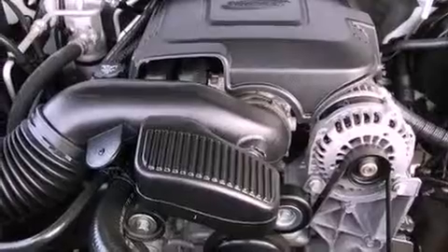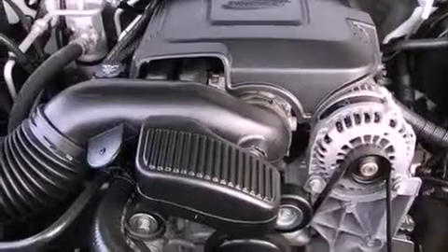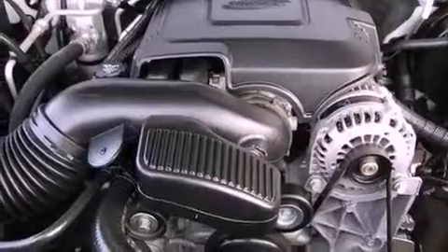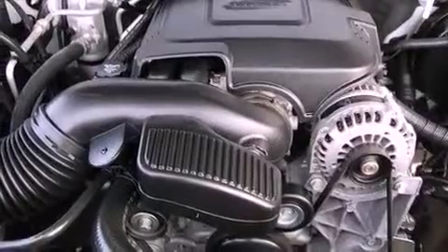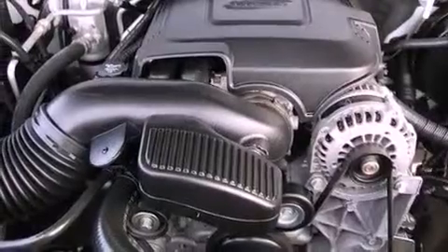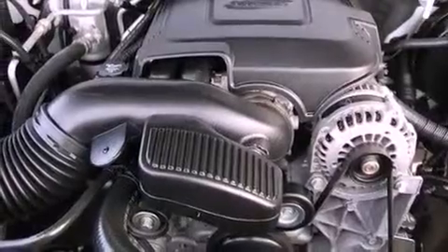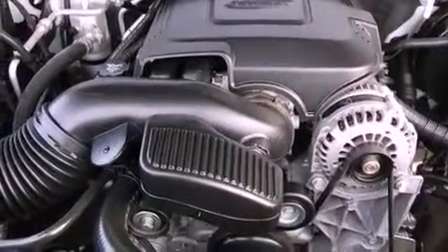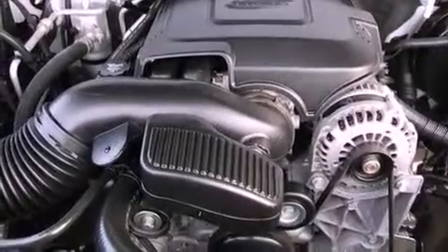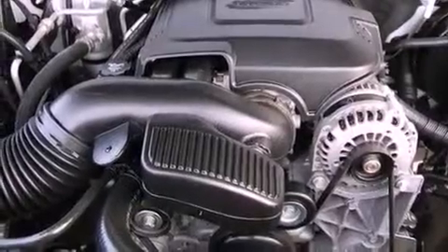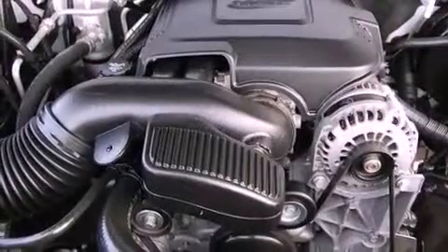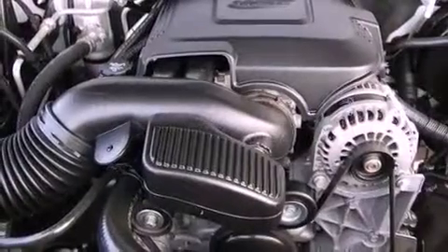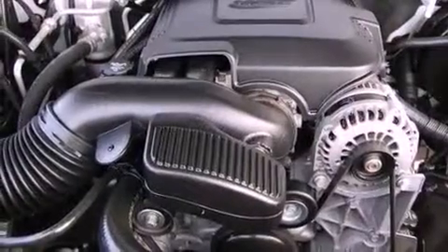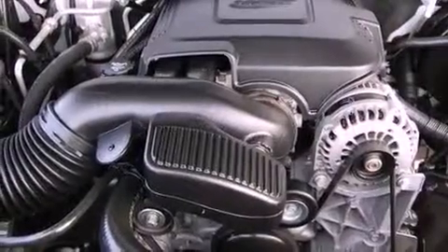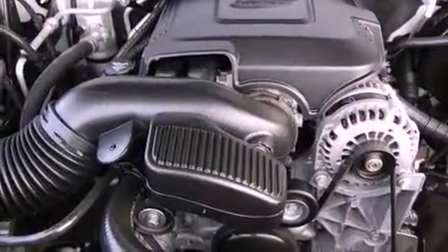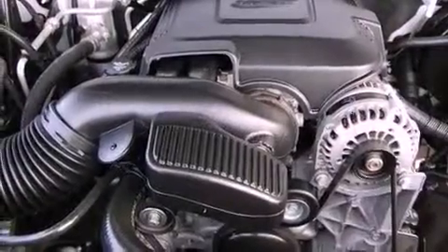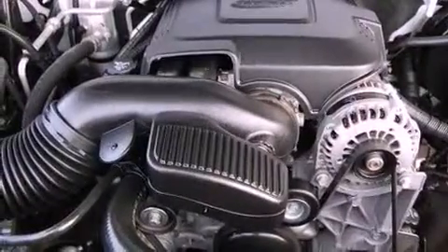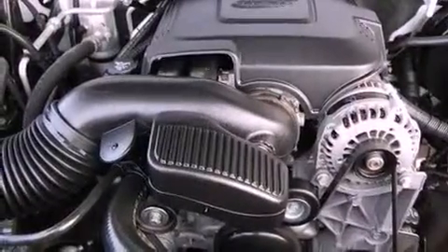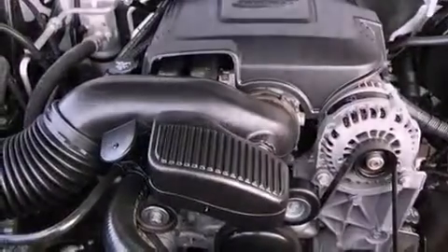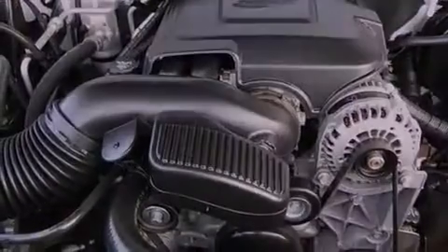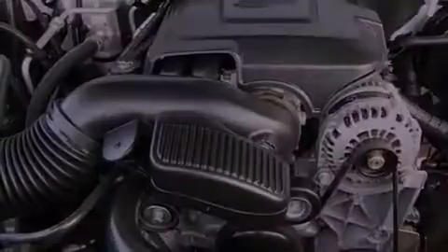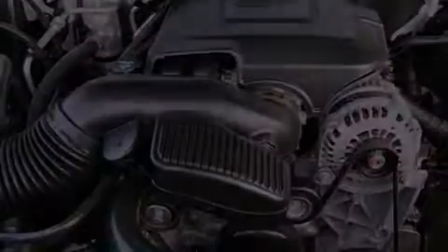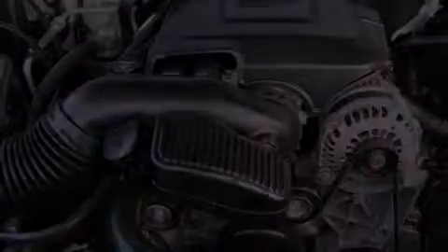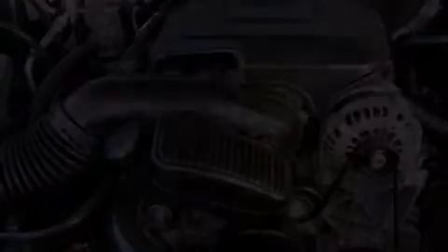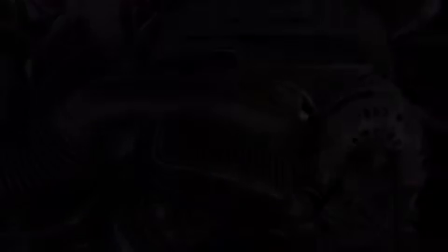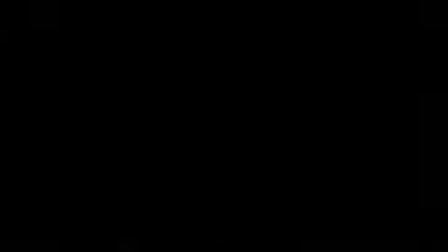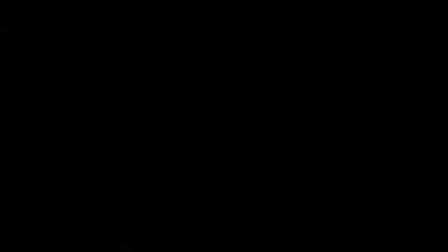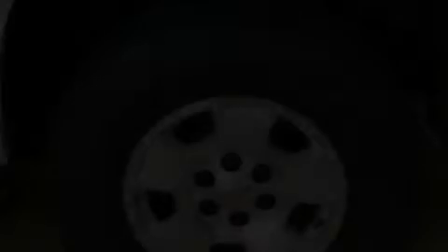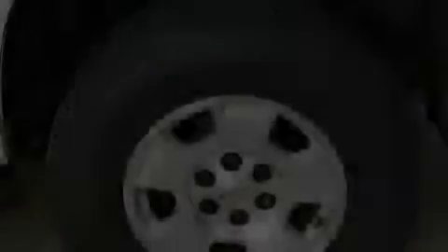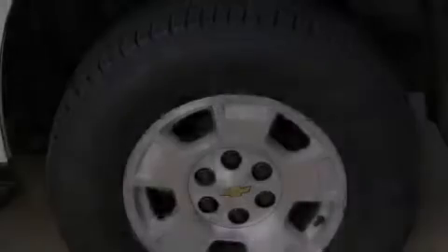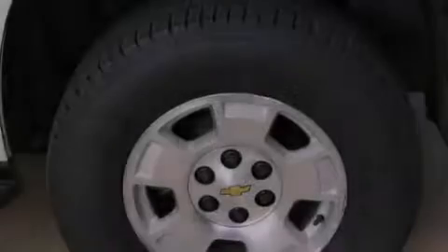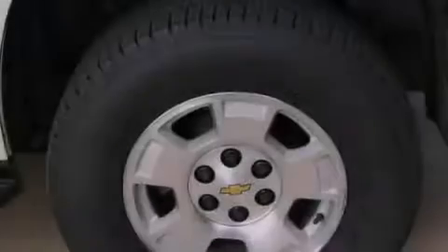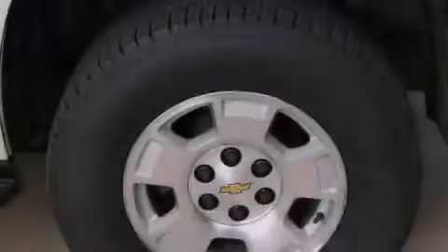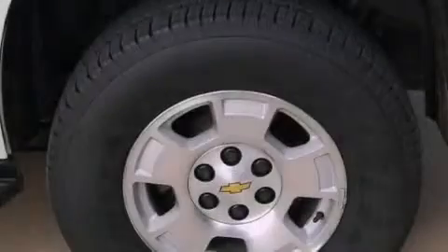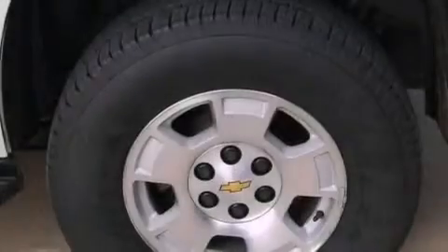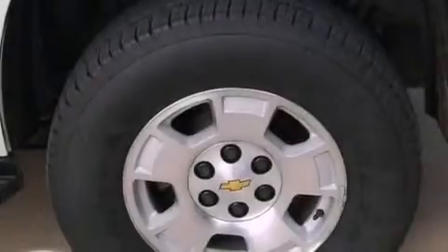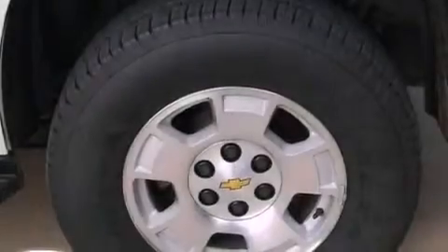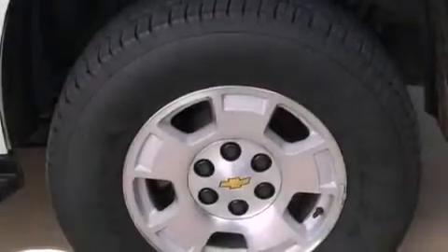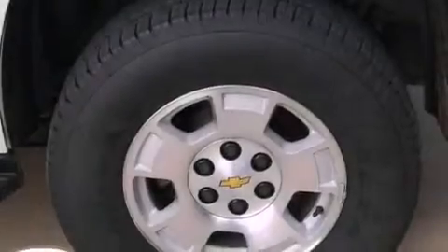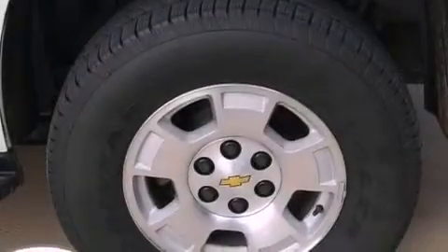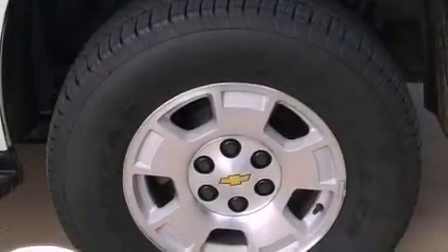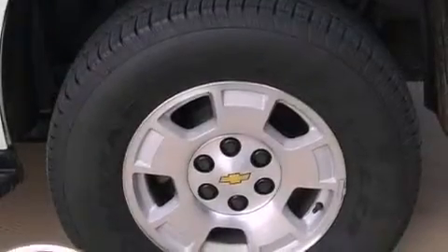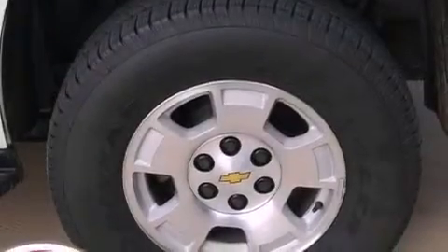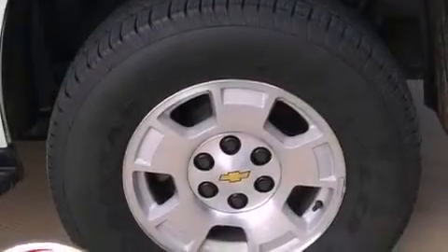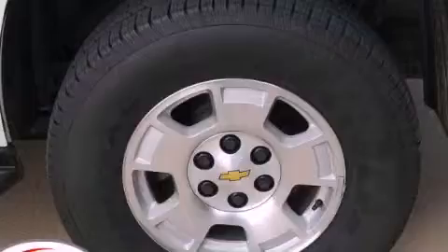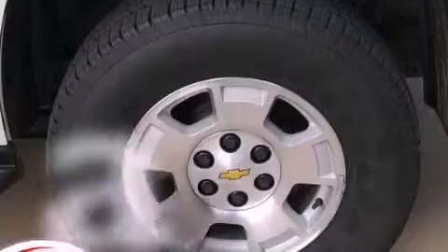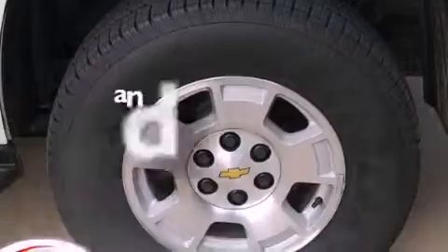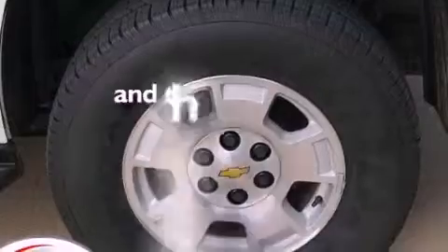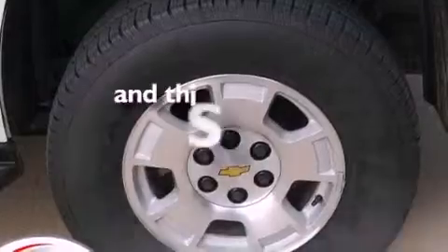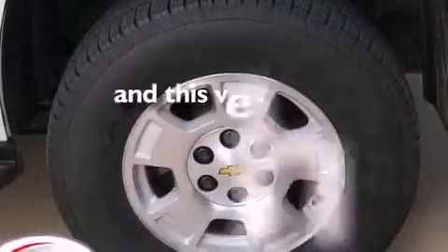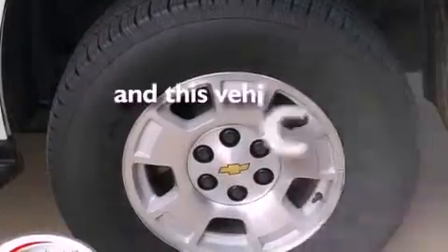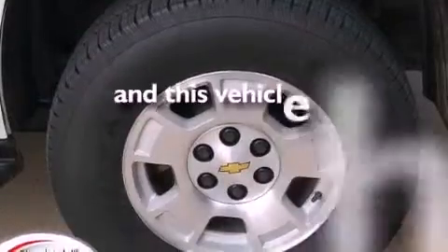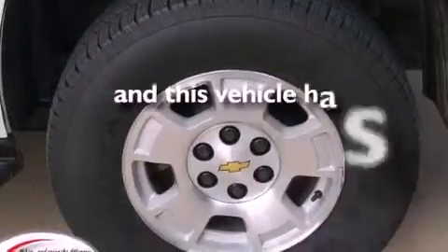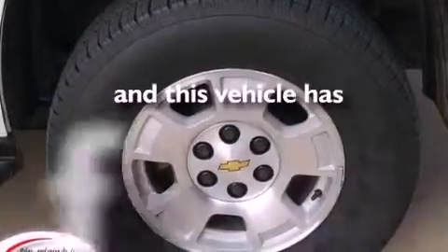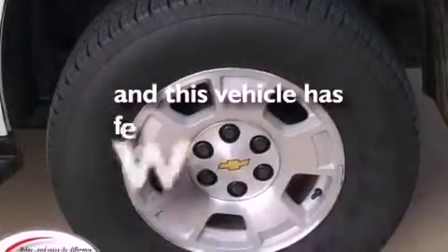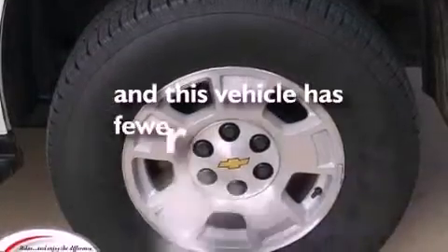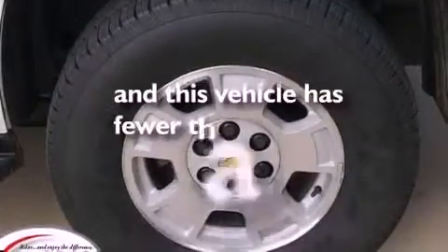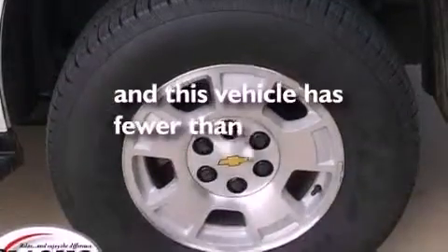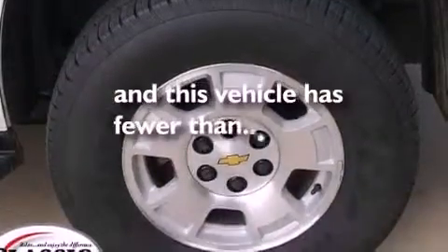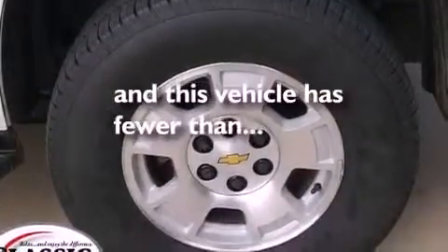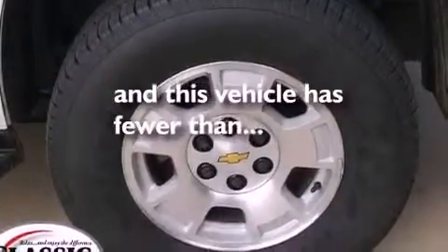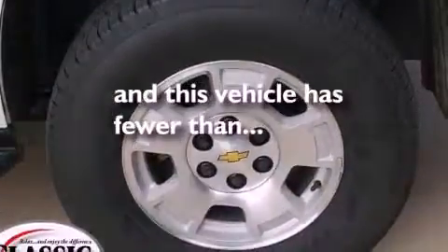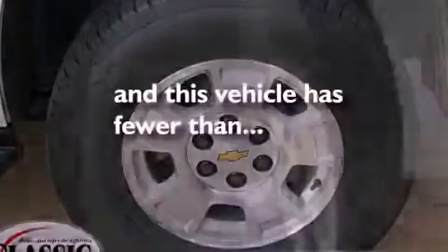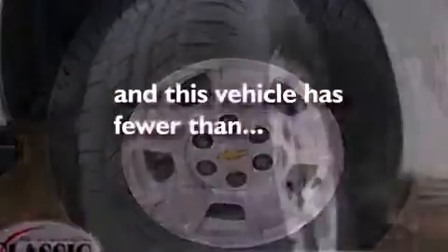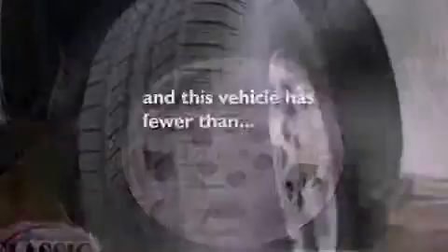Also included are trailer wiring, an anti-lock braking system, dual power seats, and this vehicle has less than 14,000 miles.